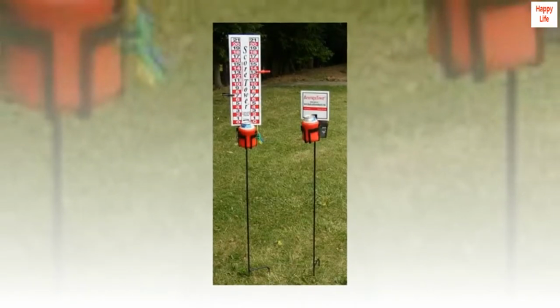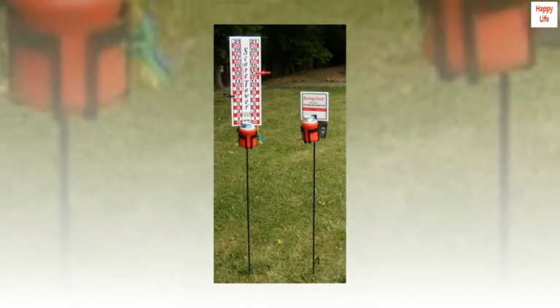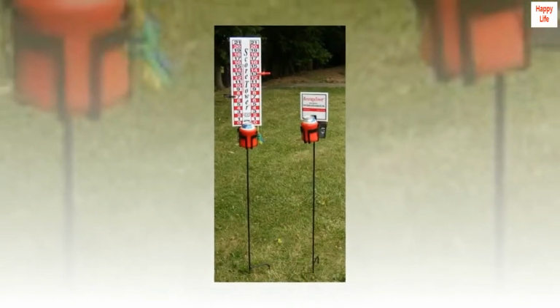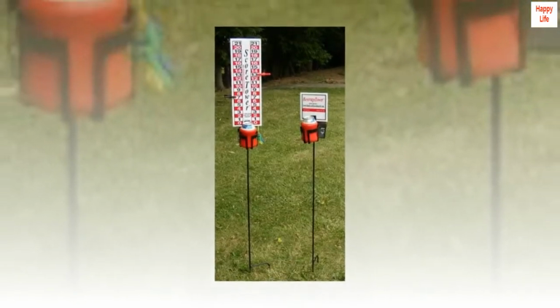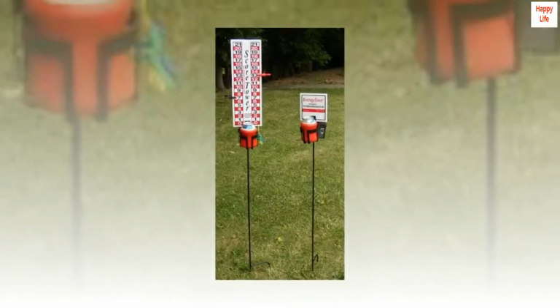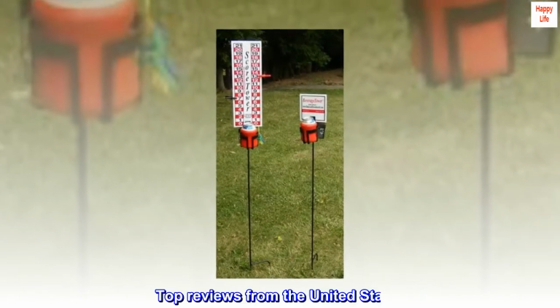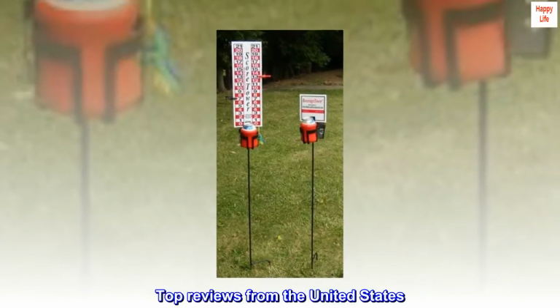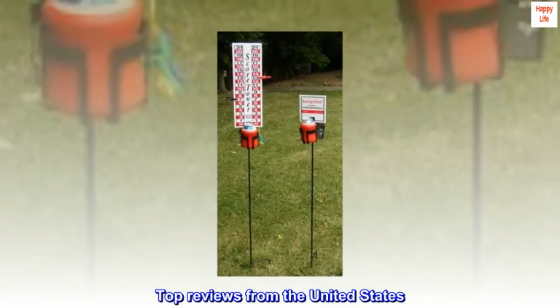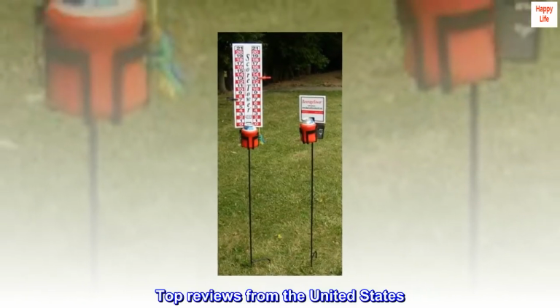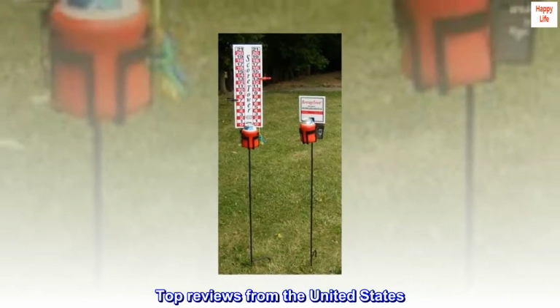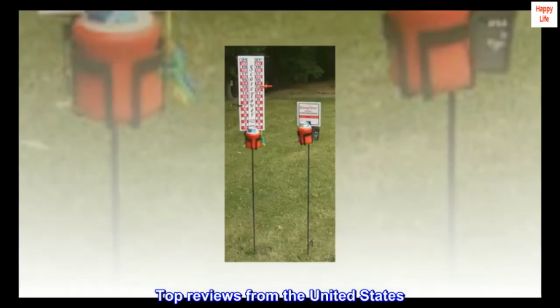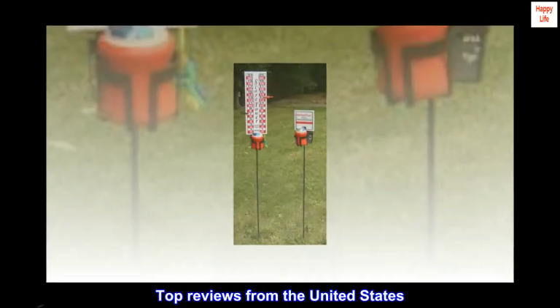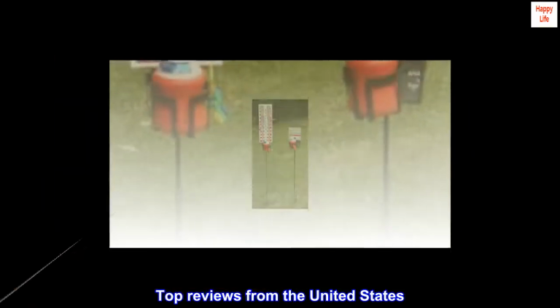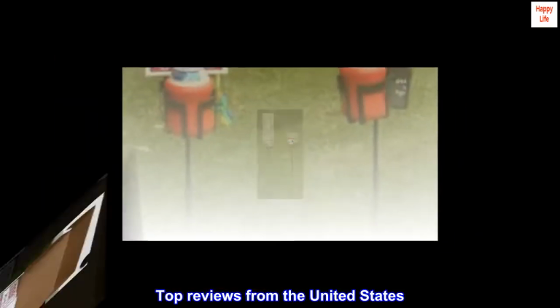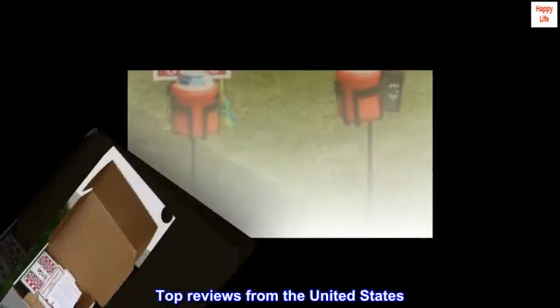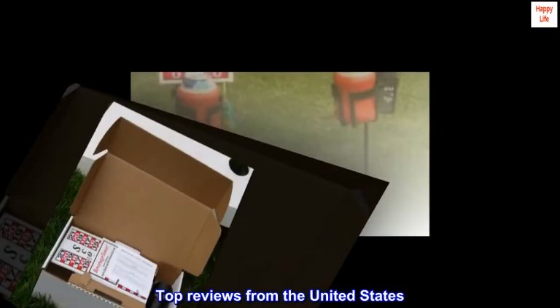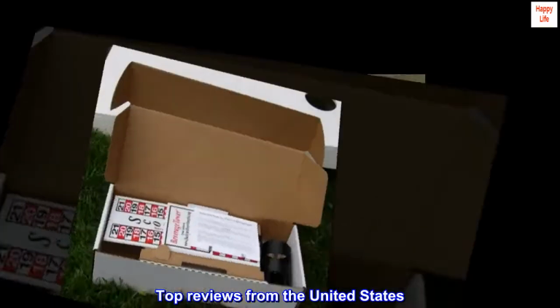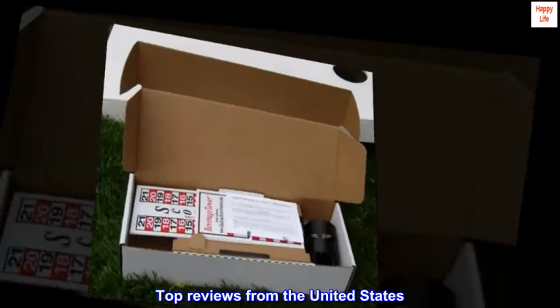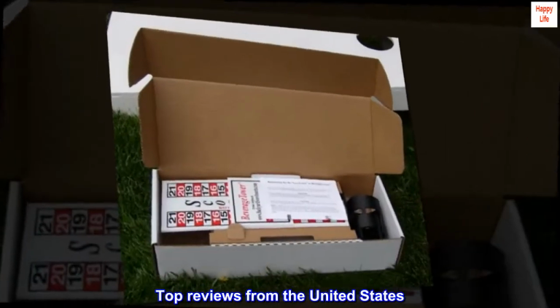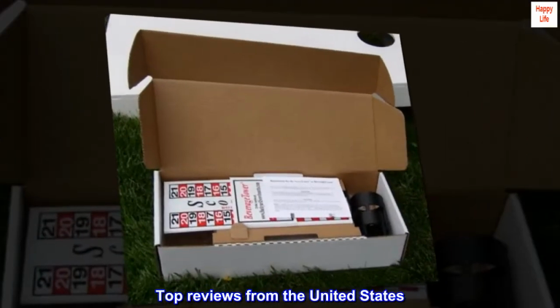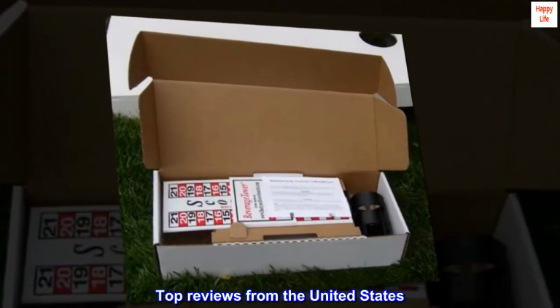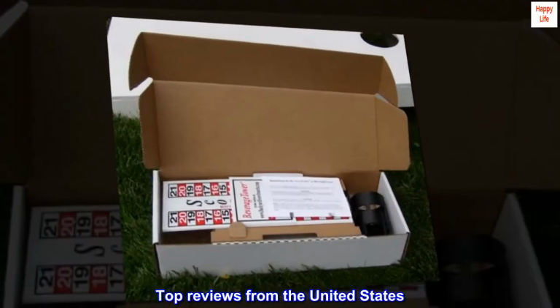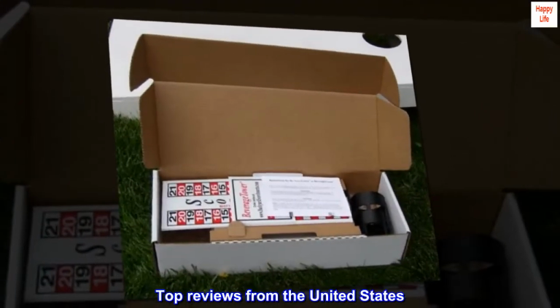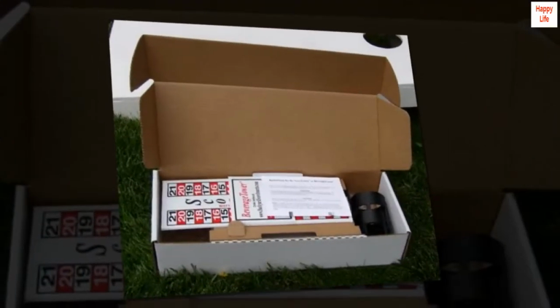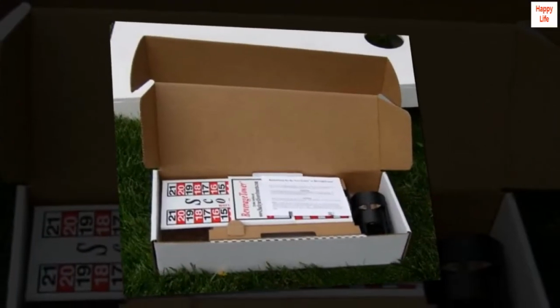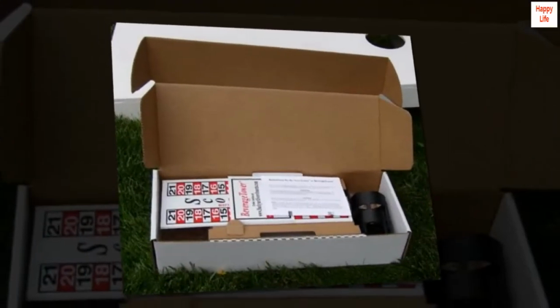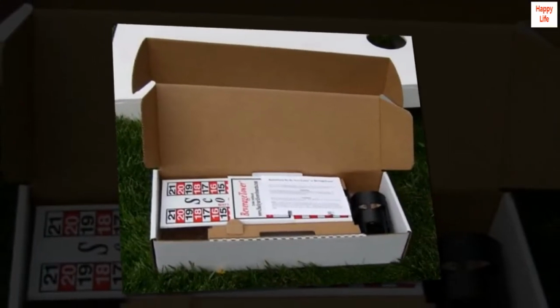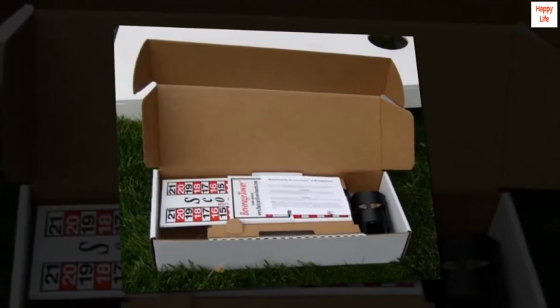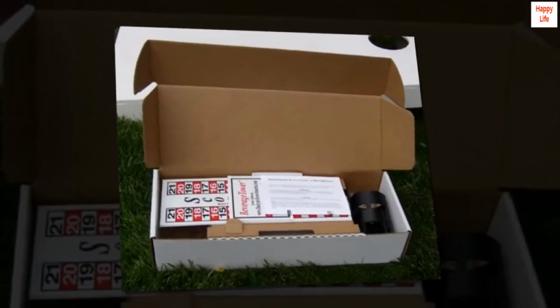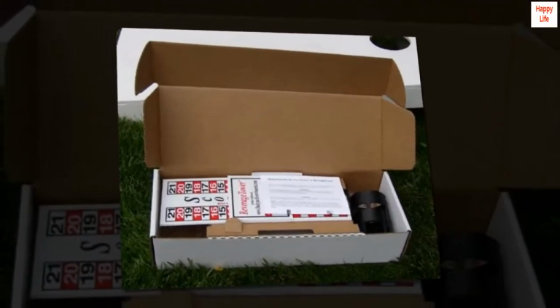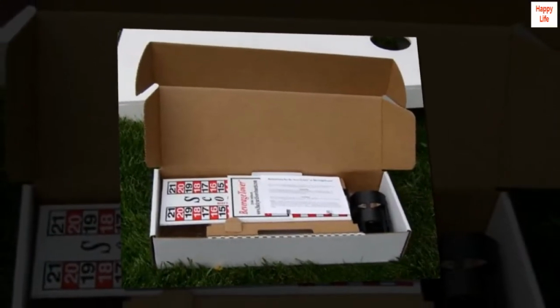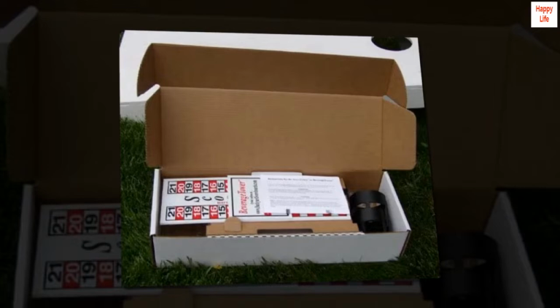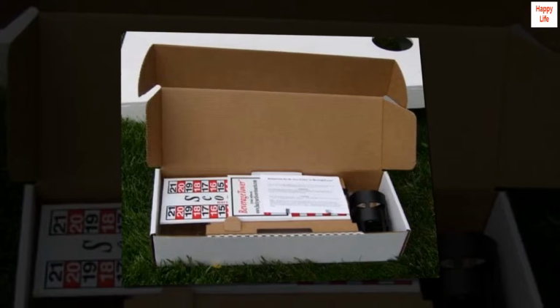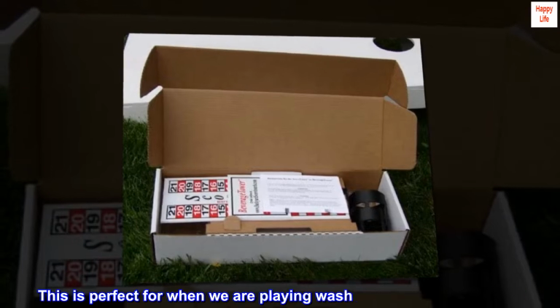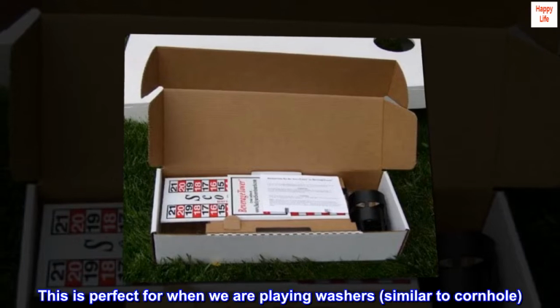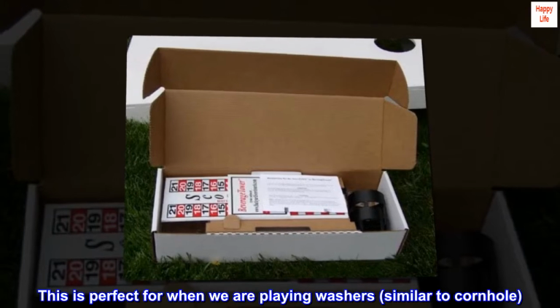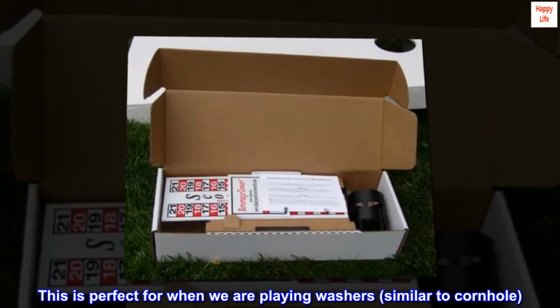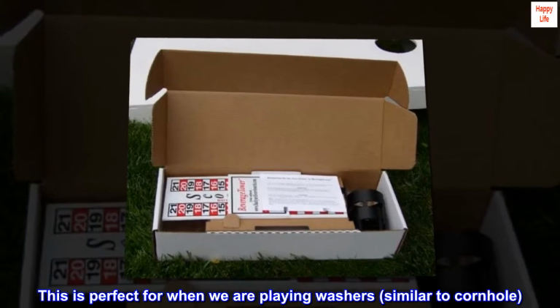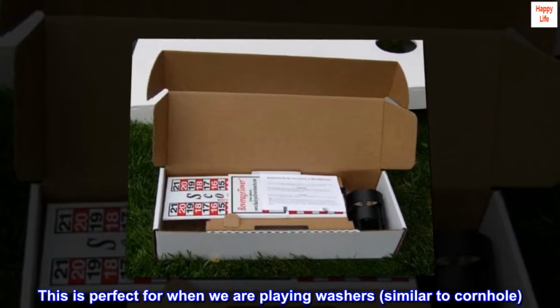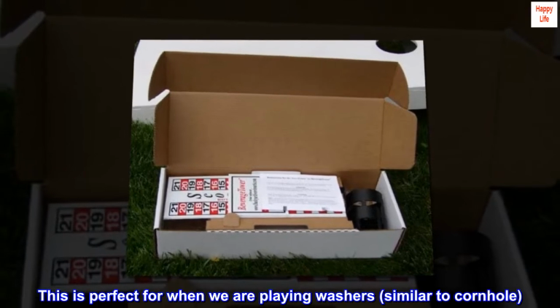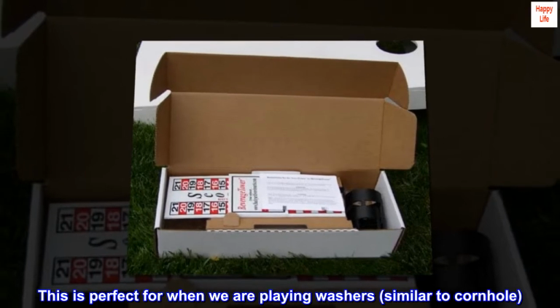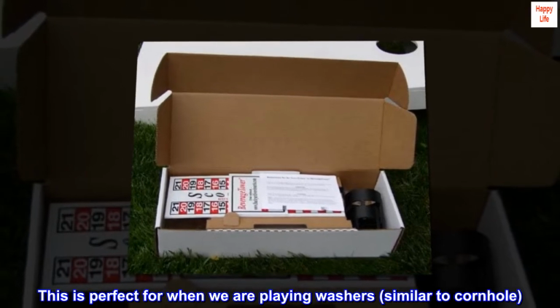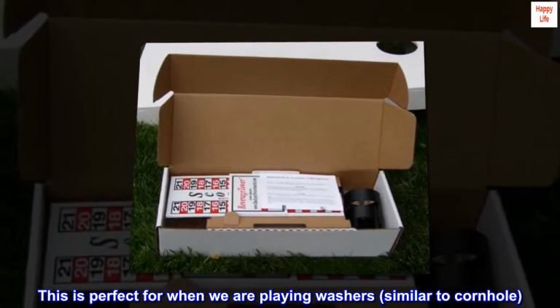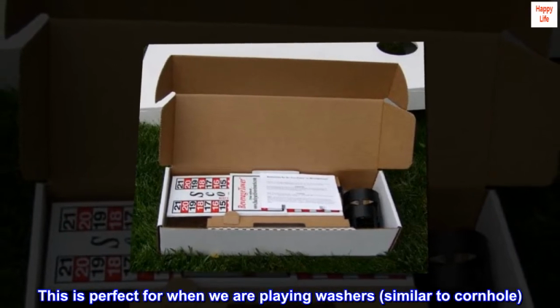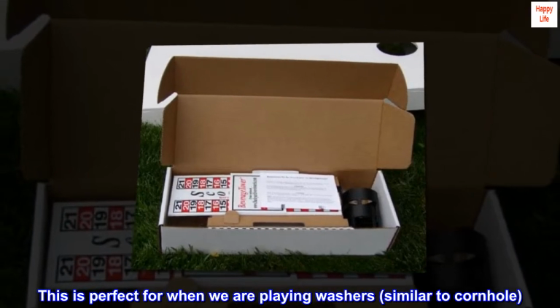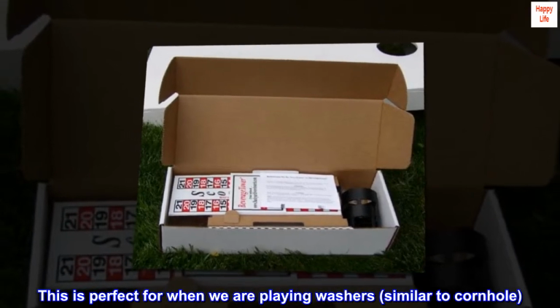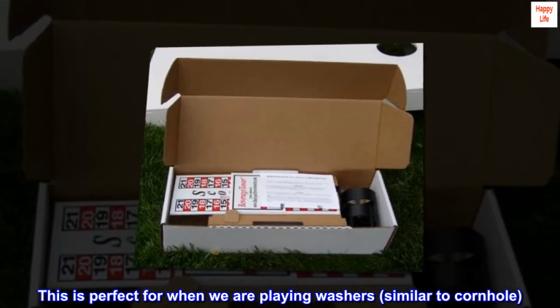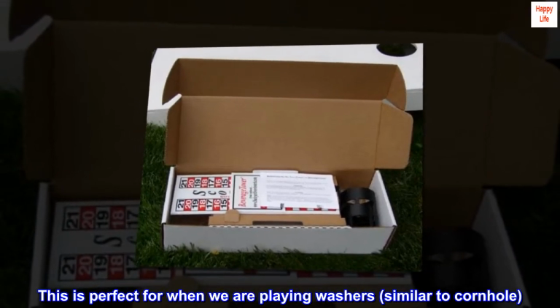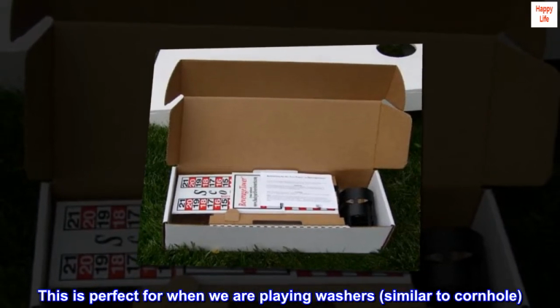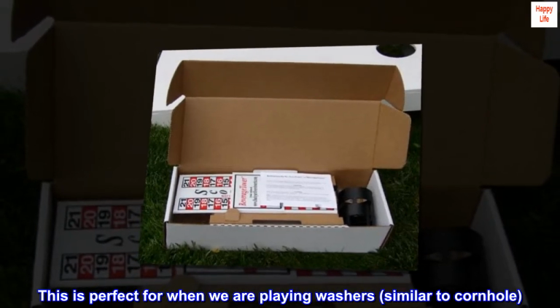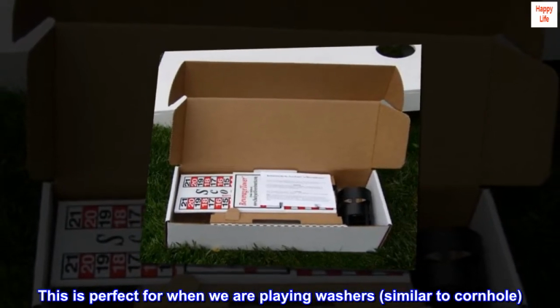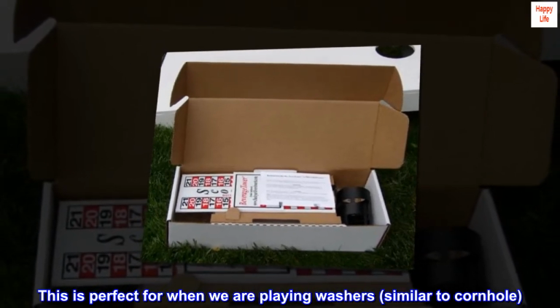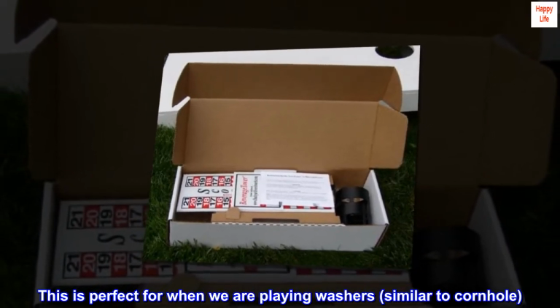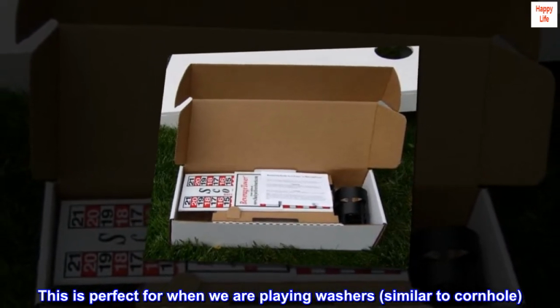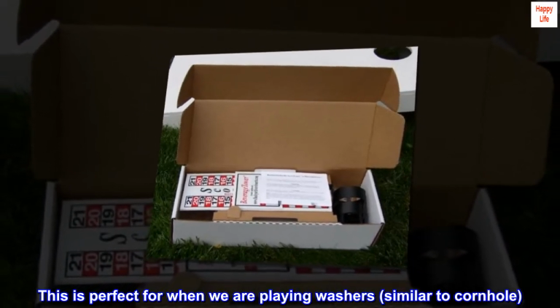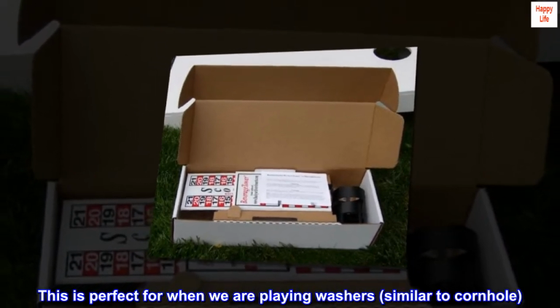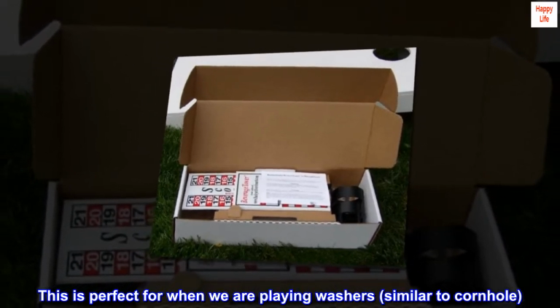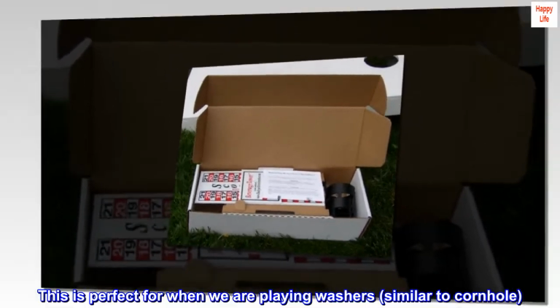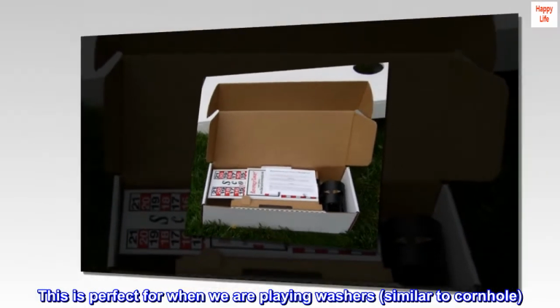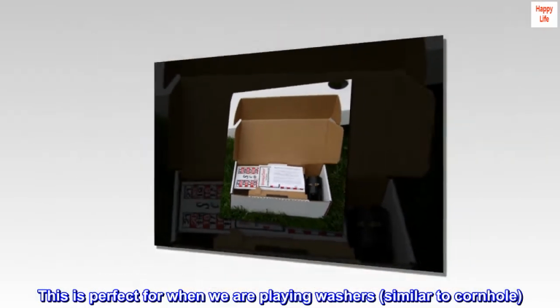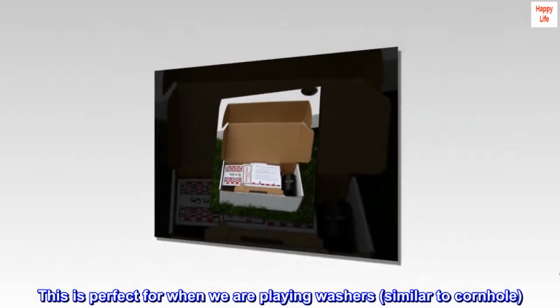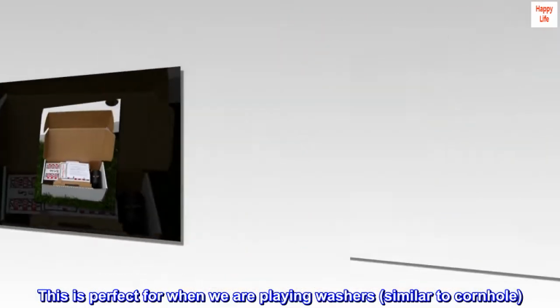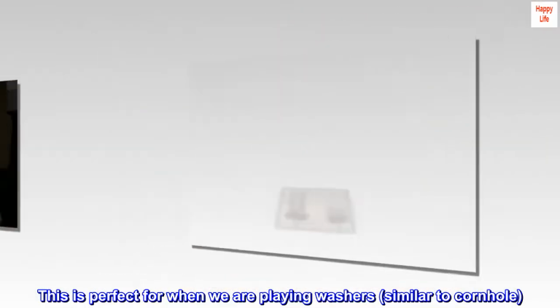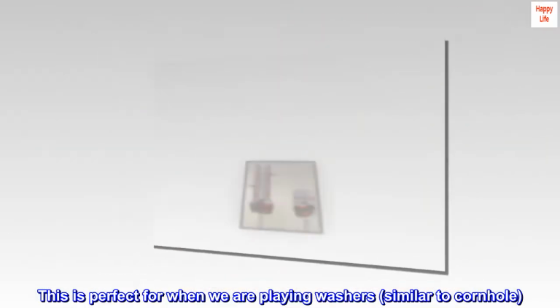Top reviews from the United States. This is perfect for when we are playing washers, similar to cornhole.